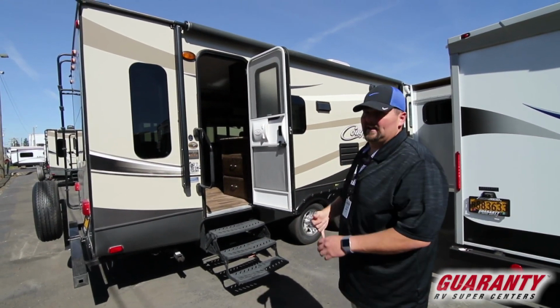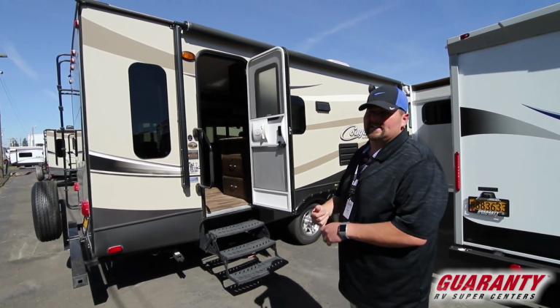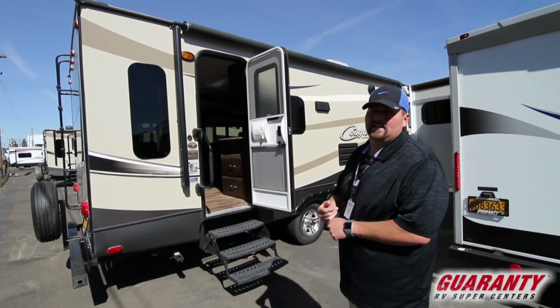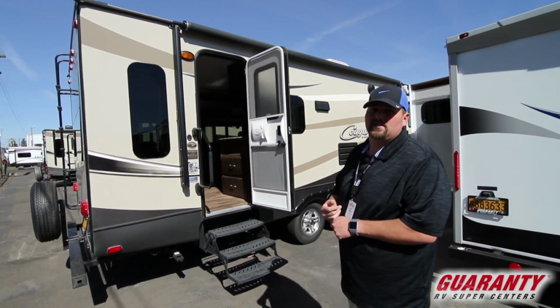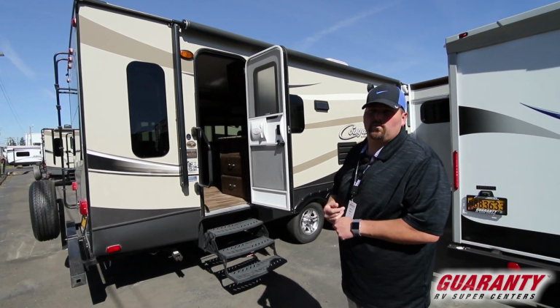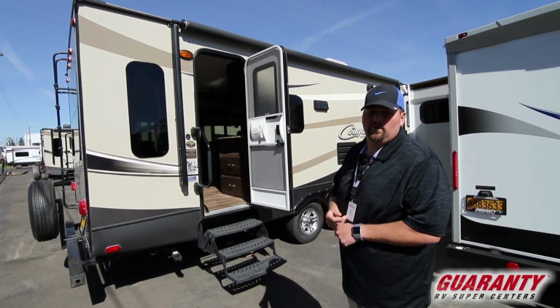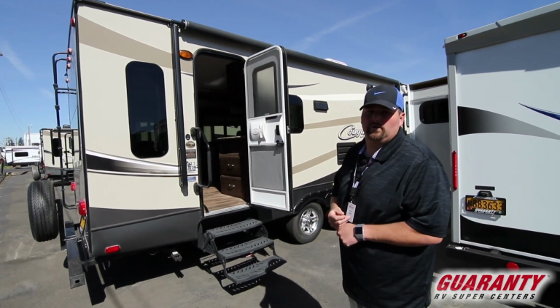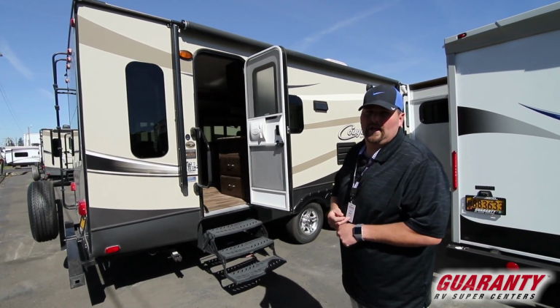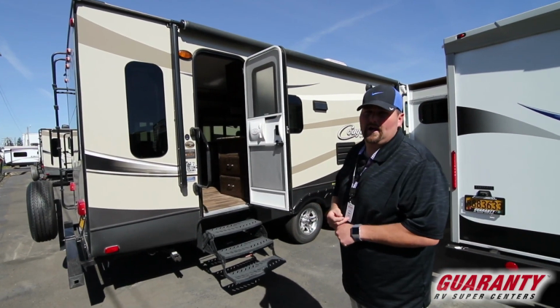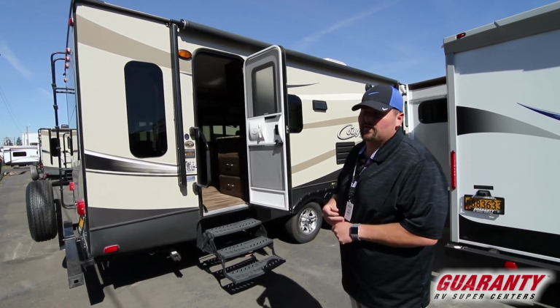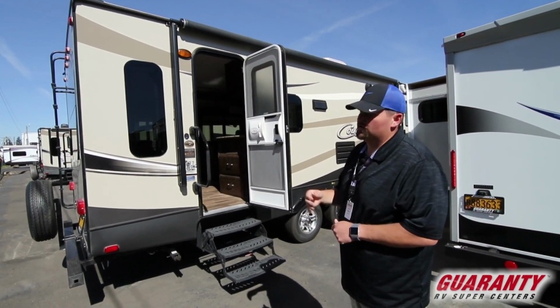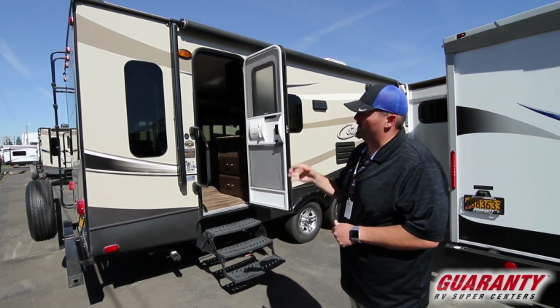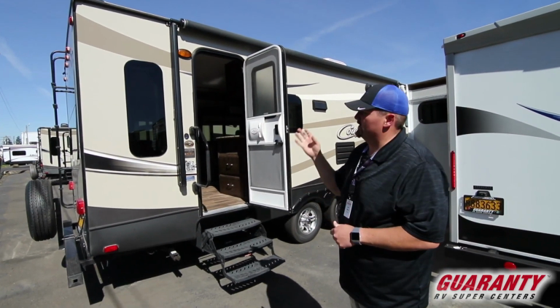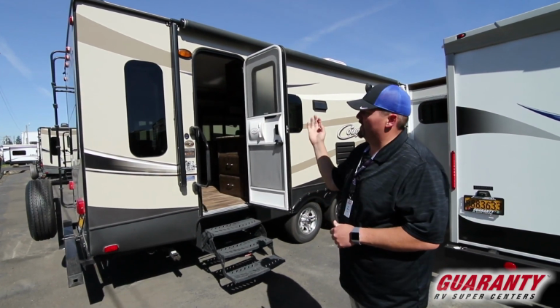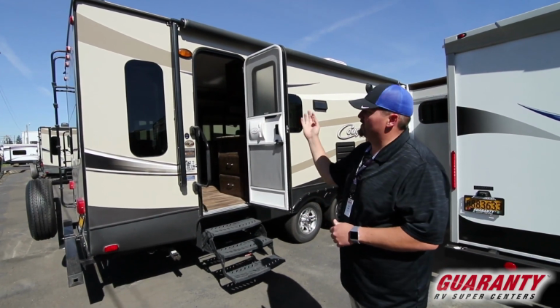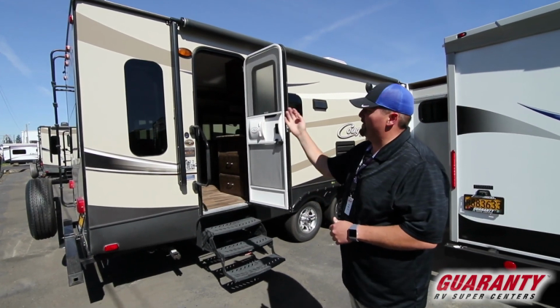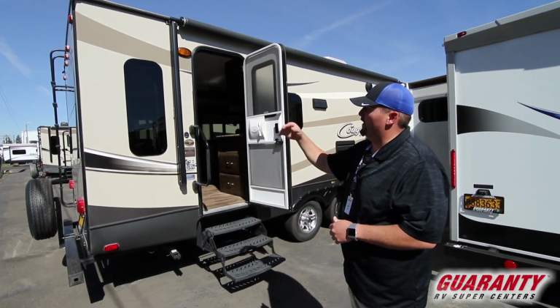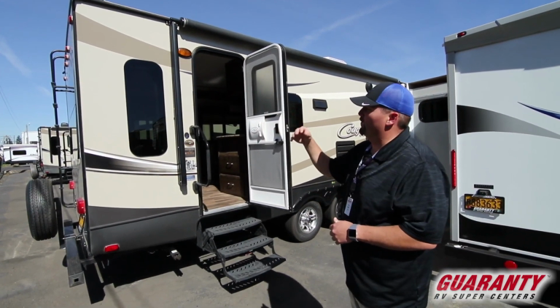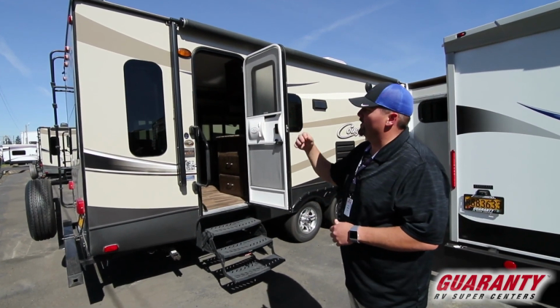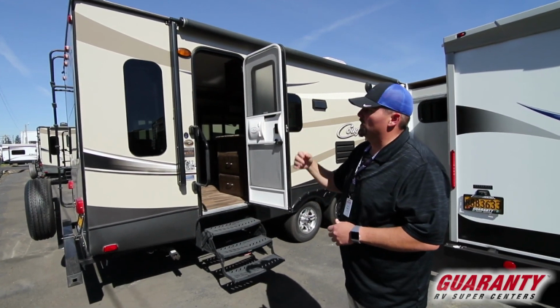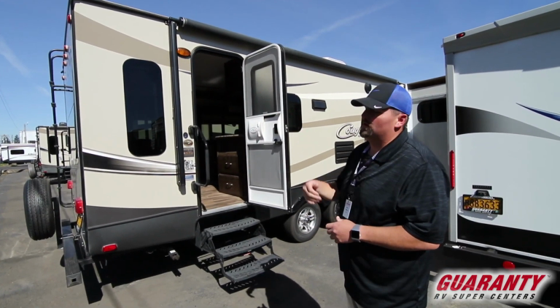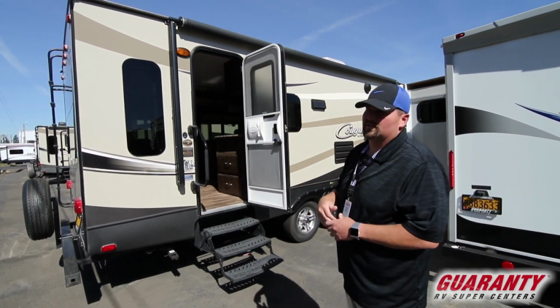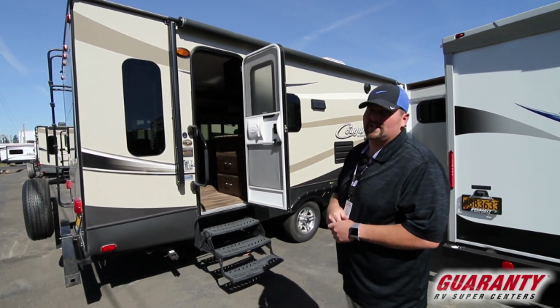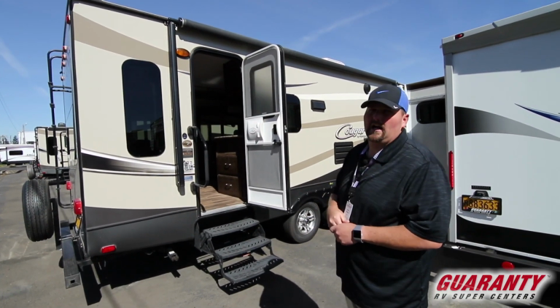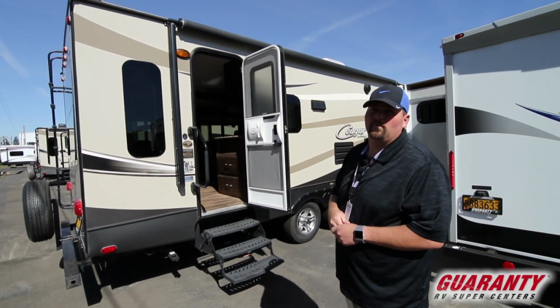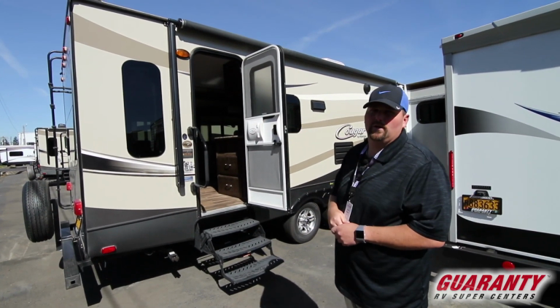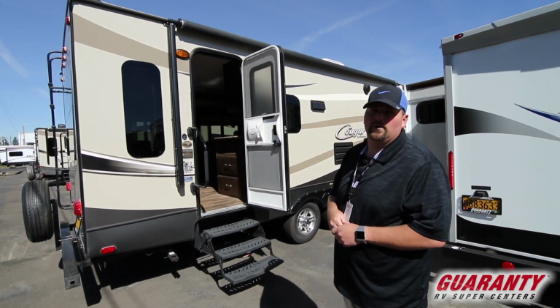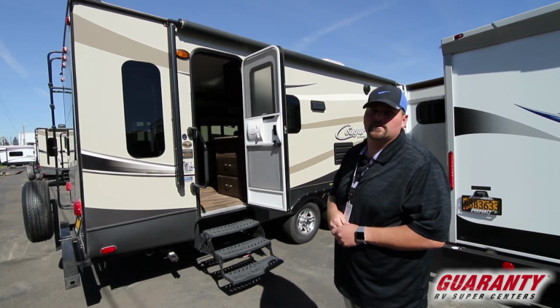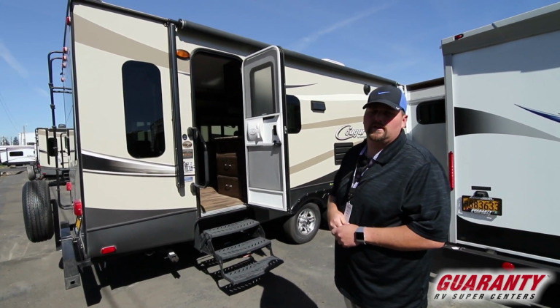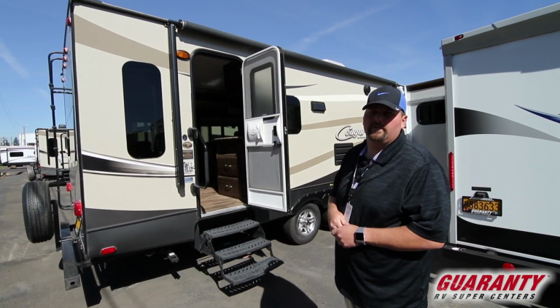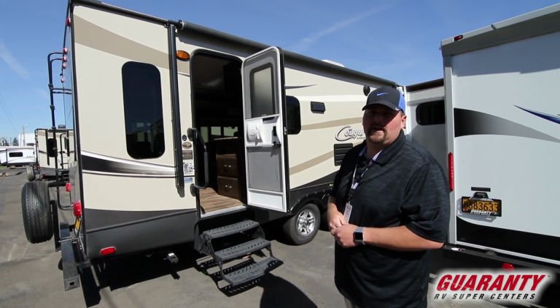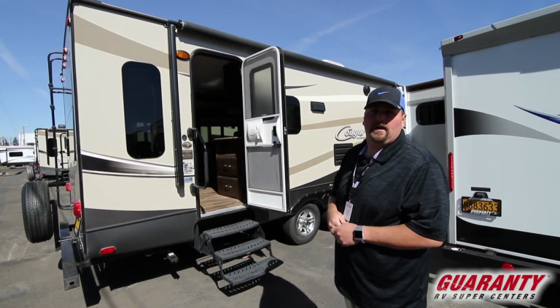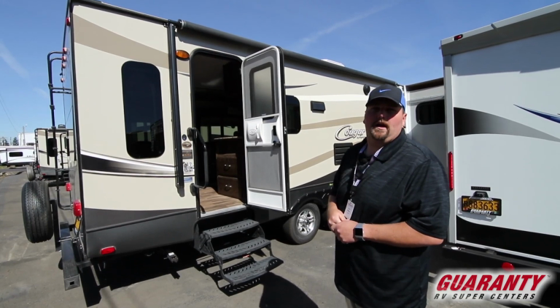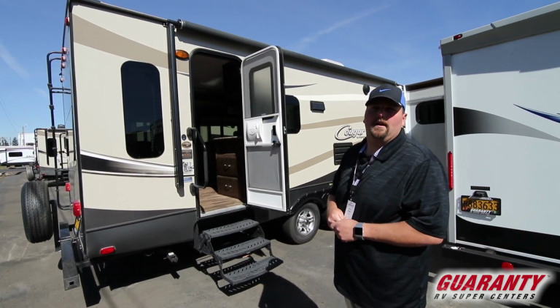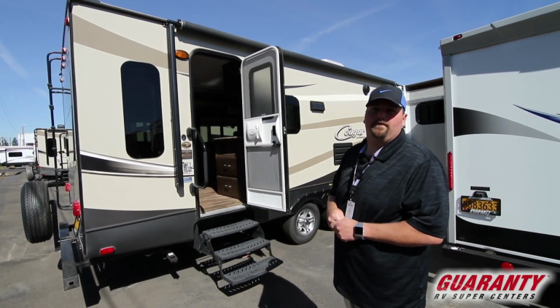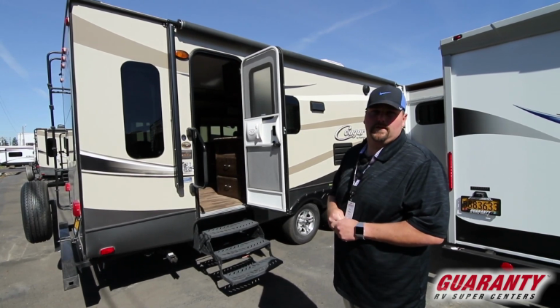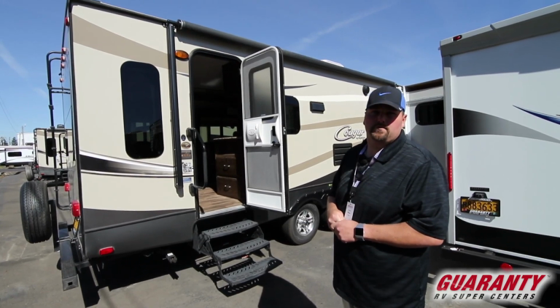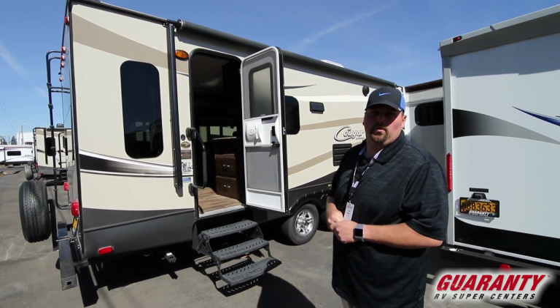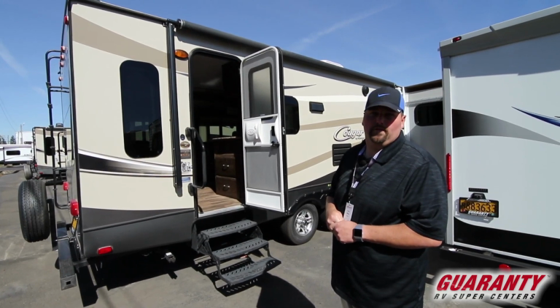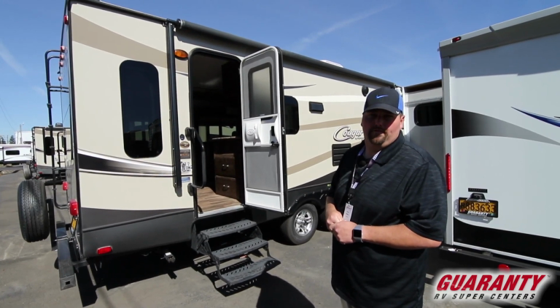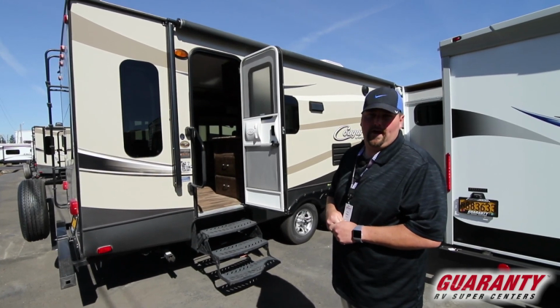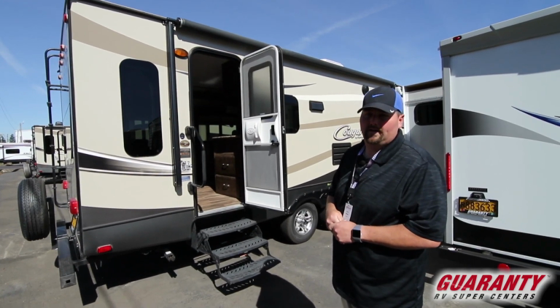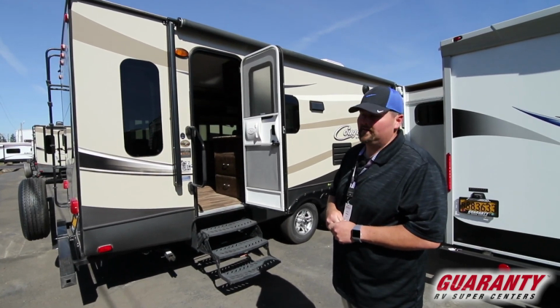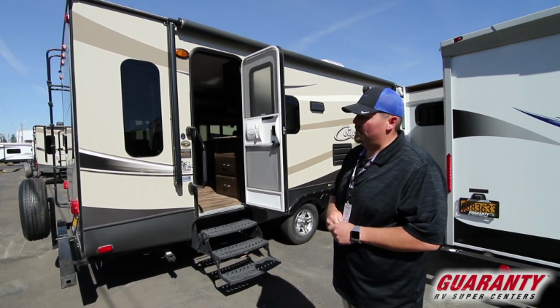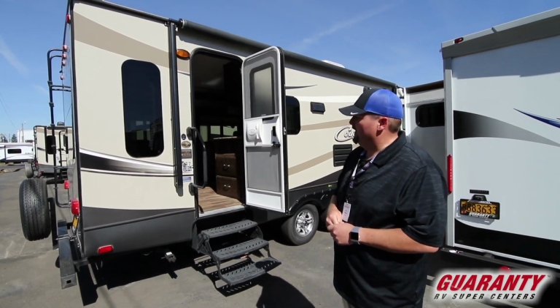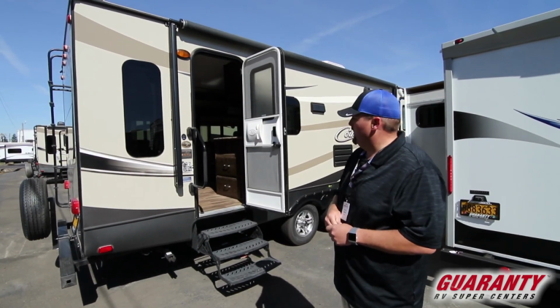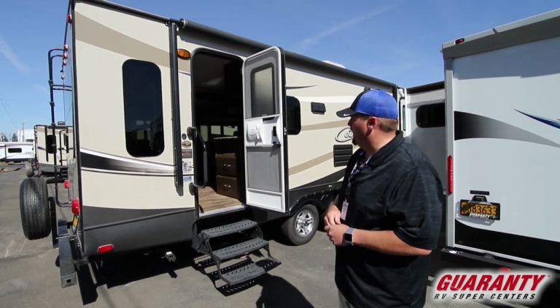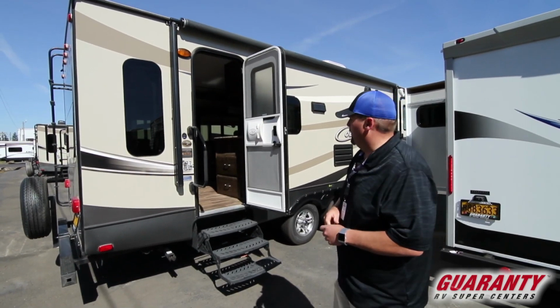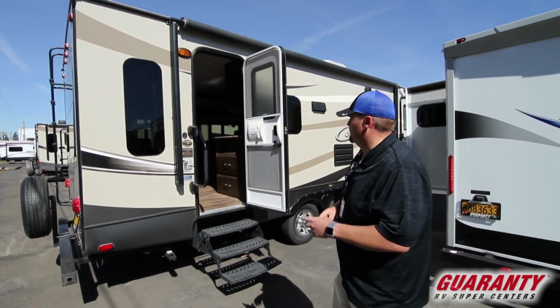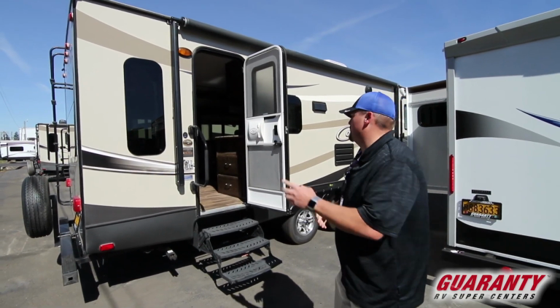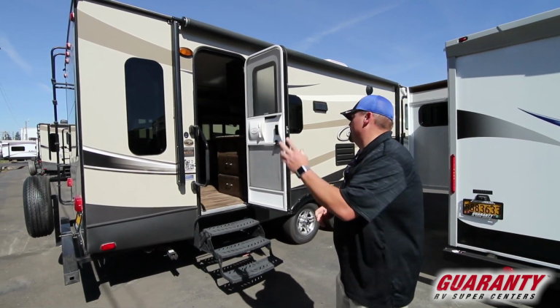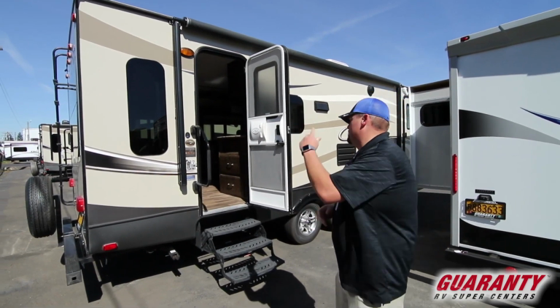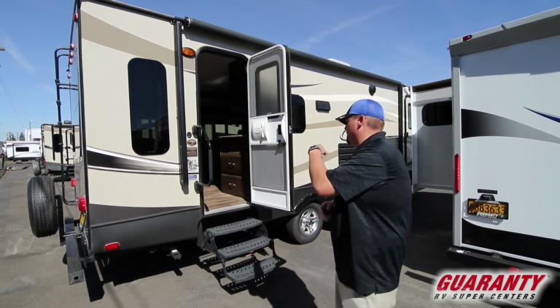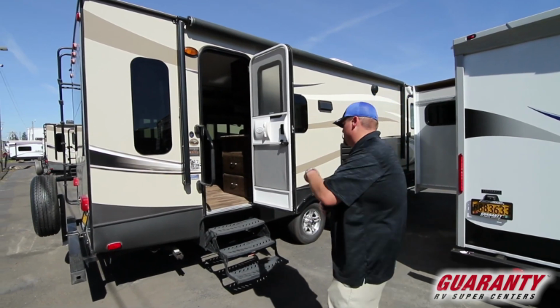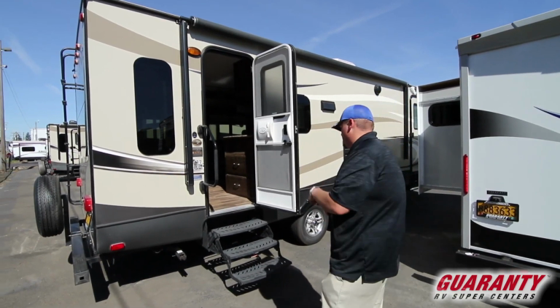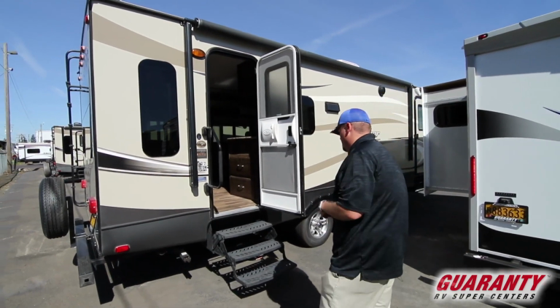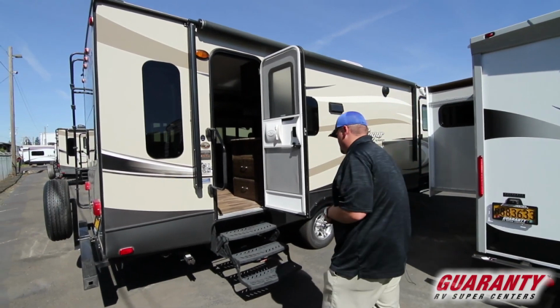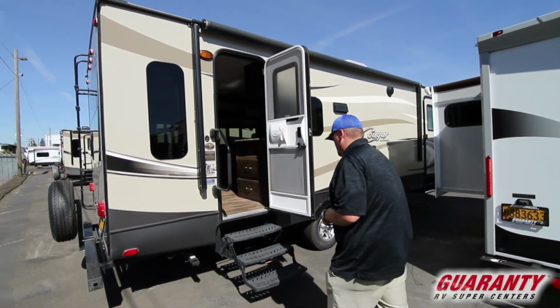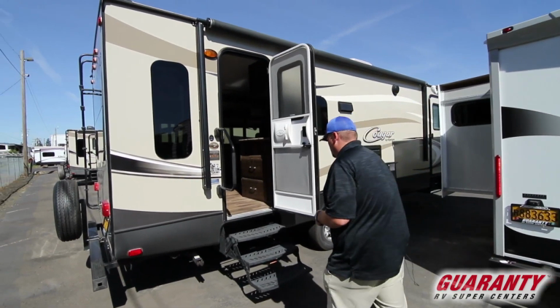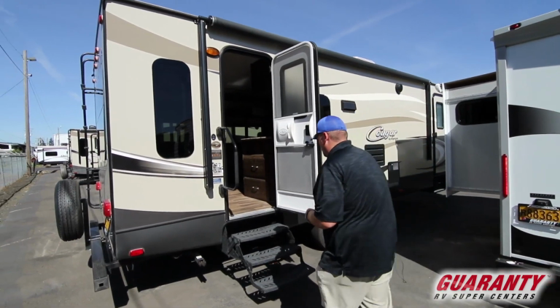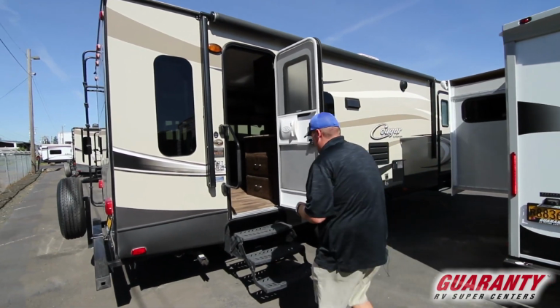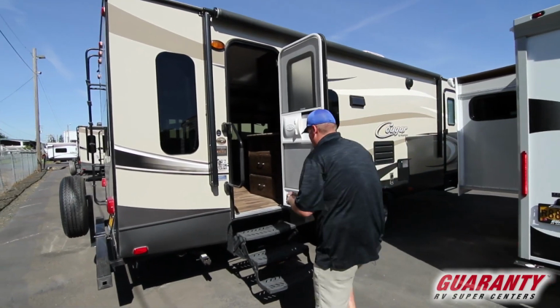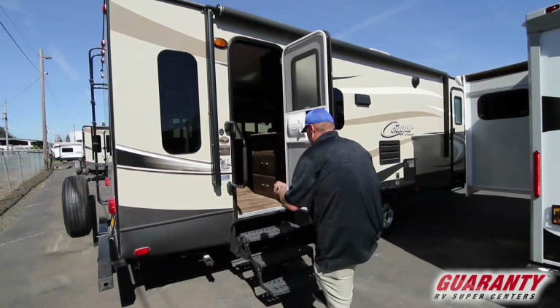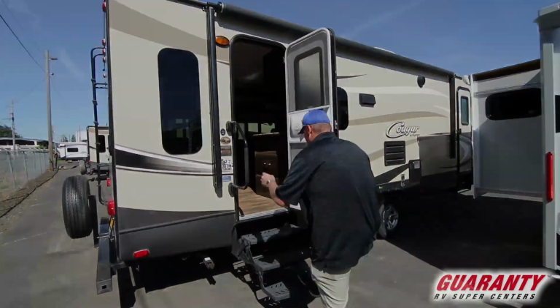Like I said, it's a rear lounge, so it has a nice back window and side windows to give you kind of a fishbowl effect. Let's go ahead and jump inside and take a look at it.